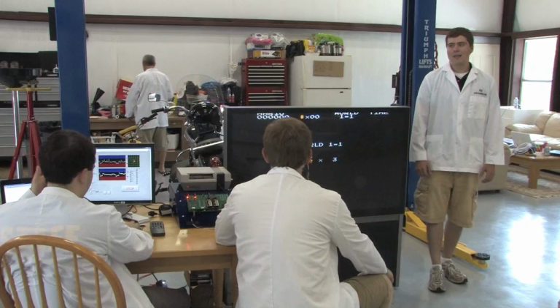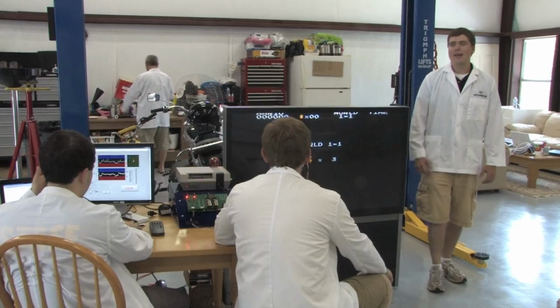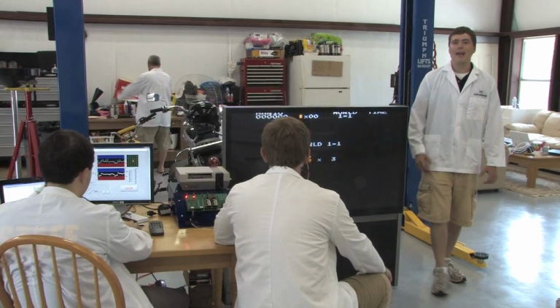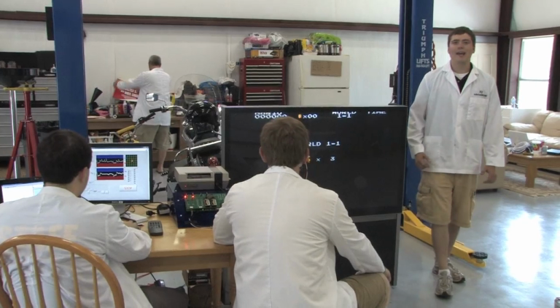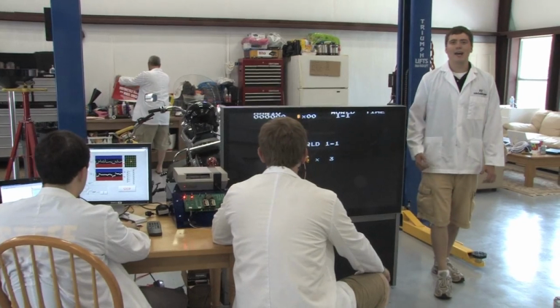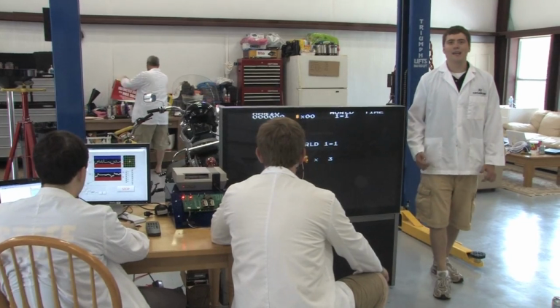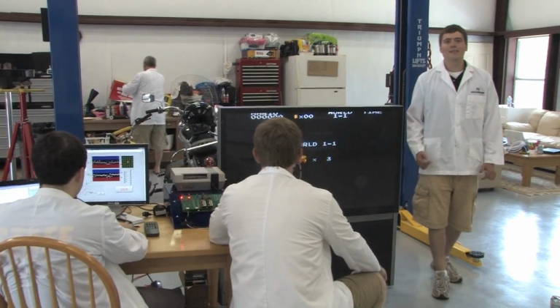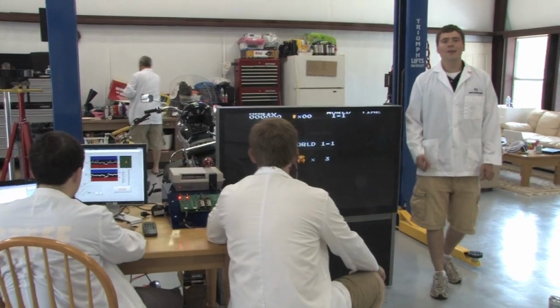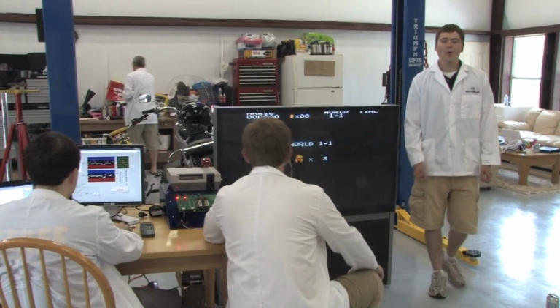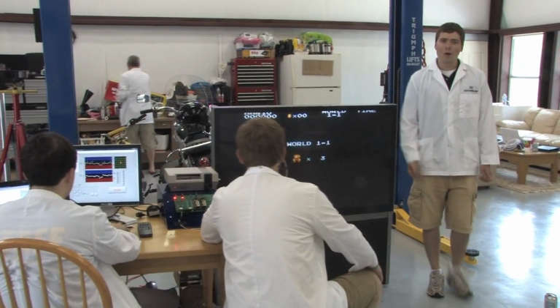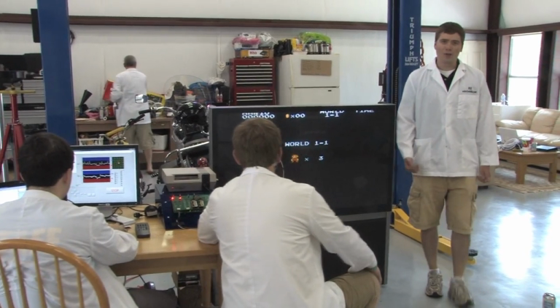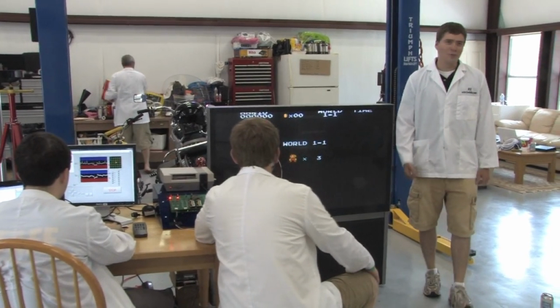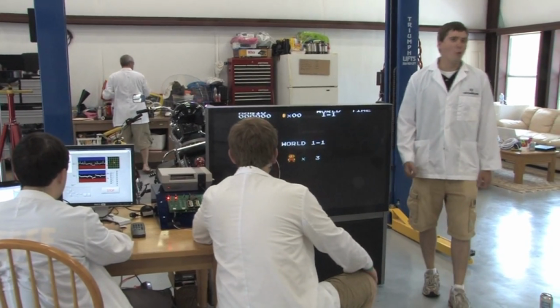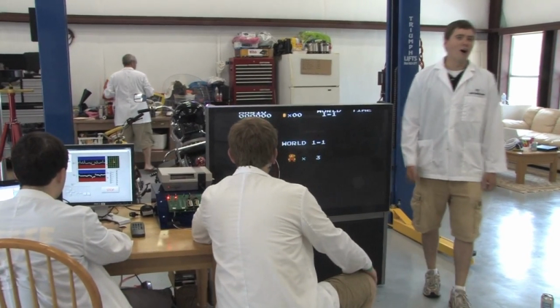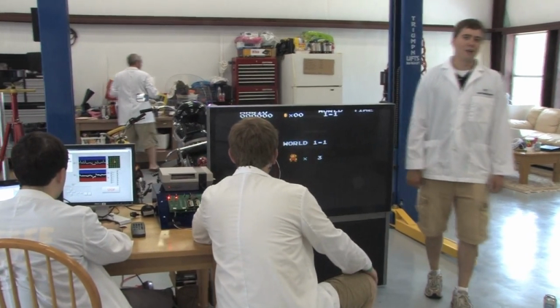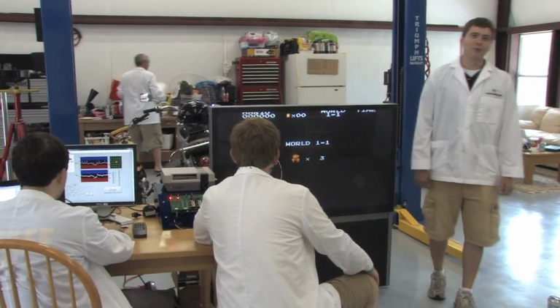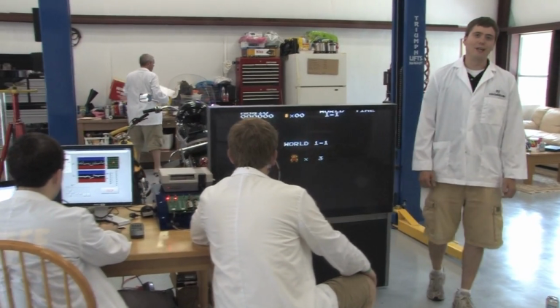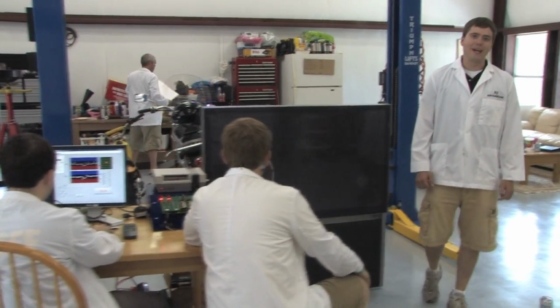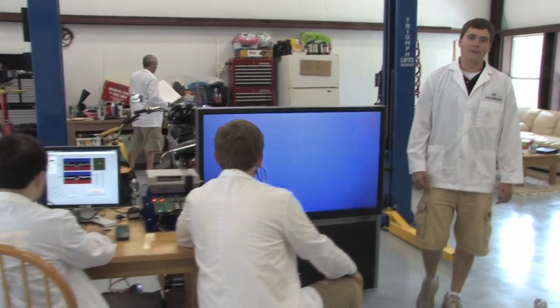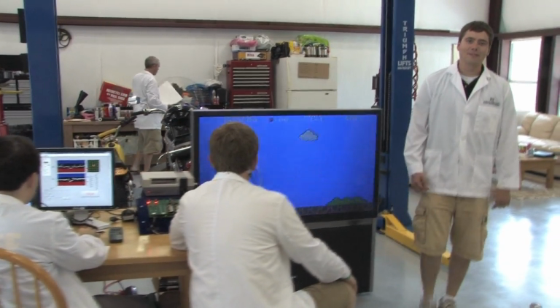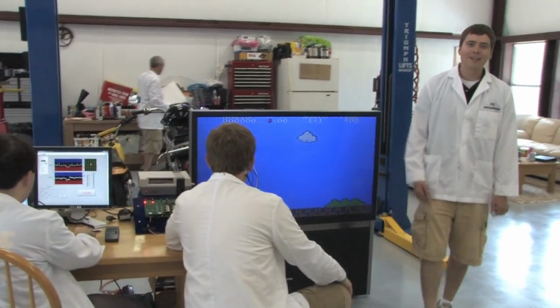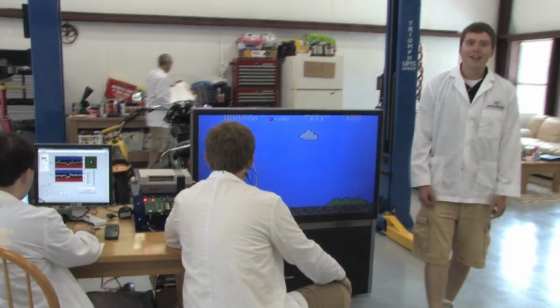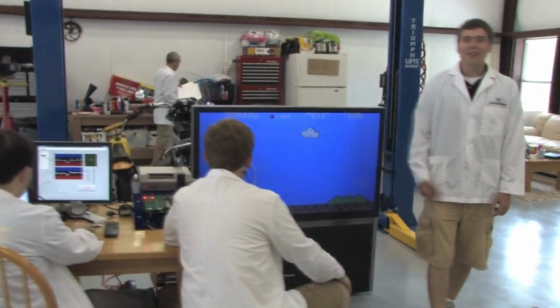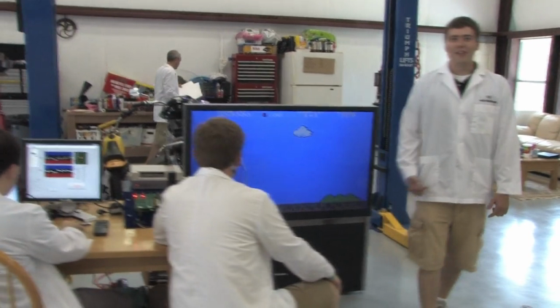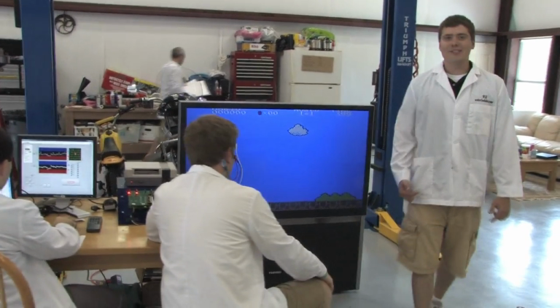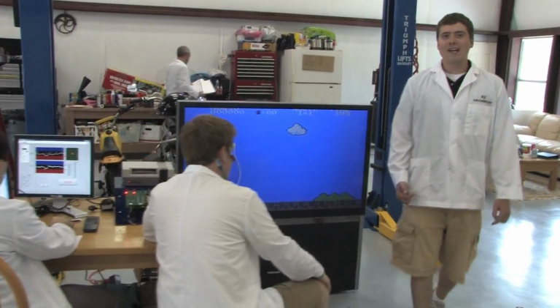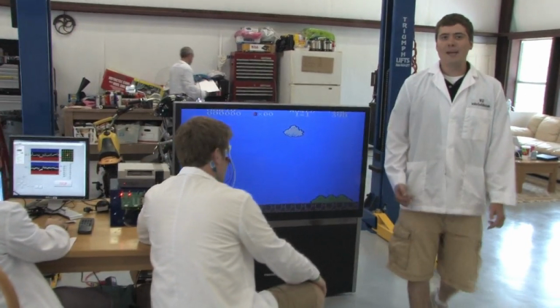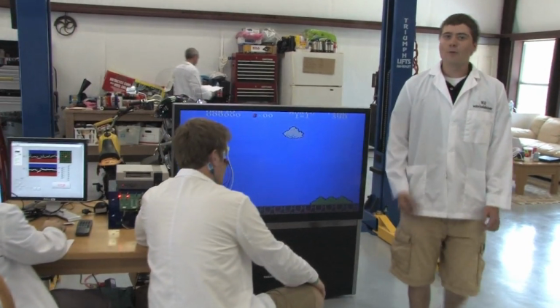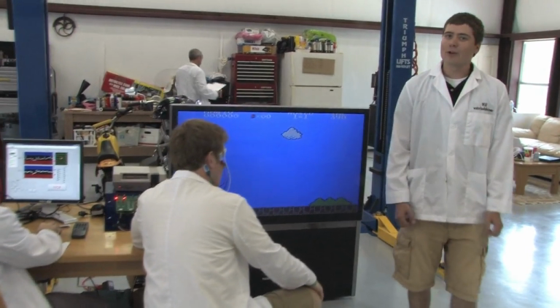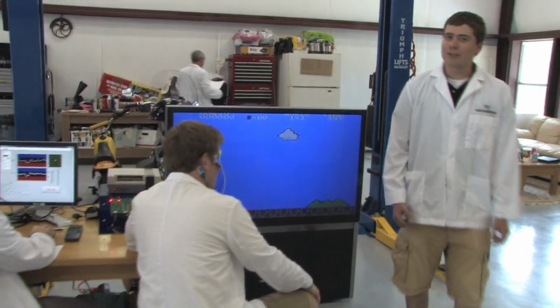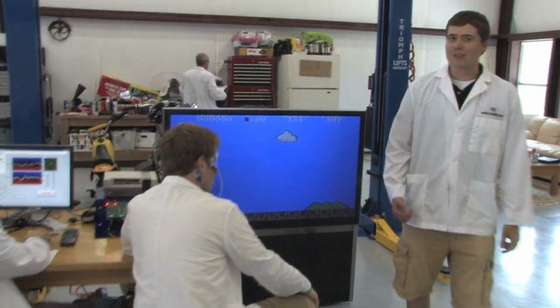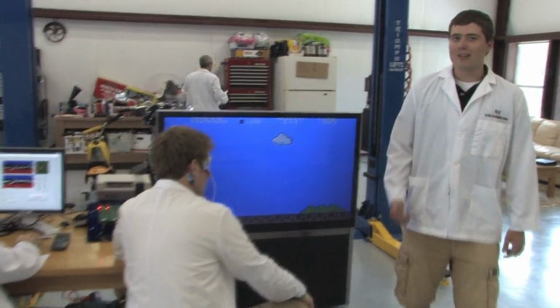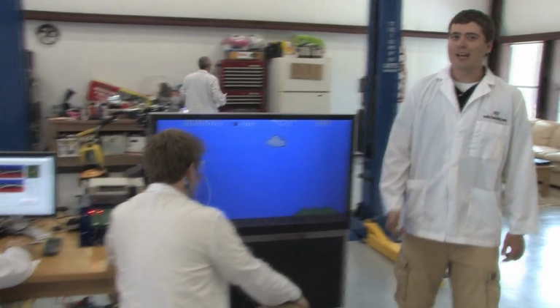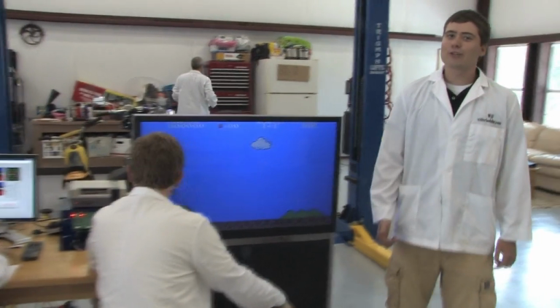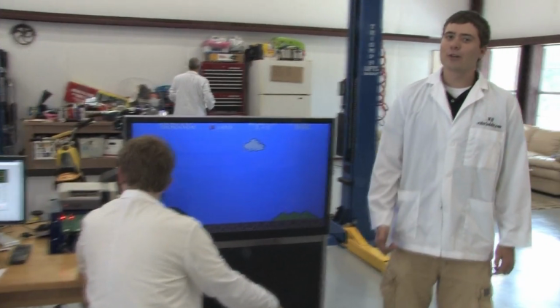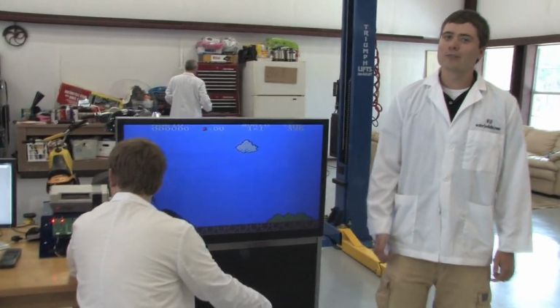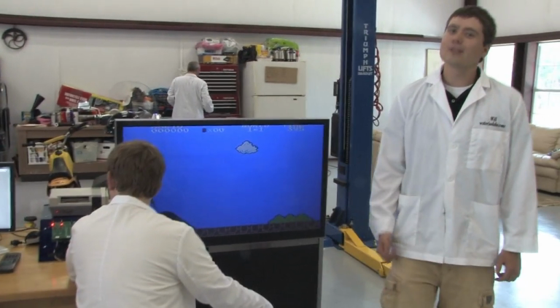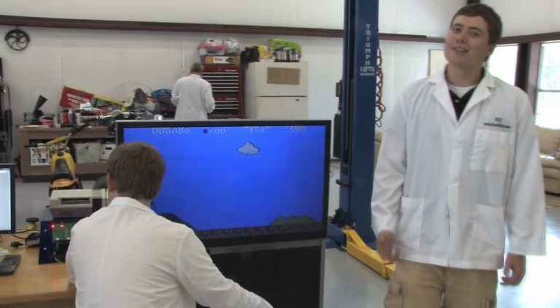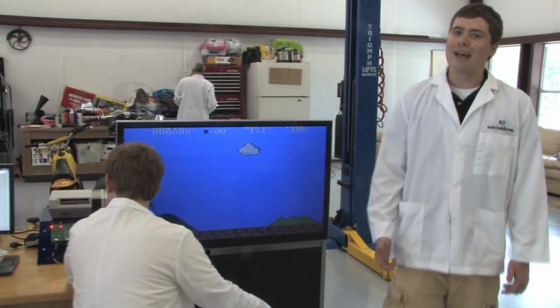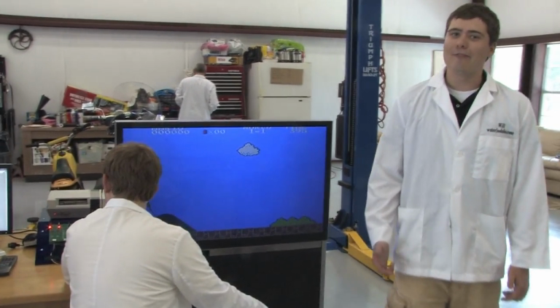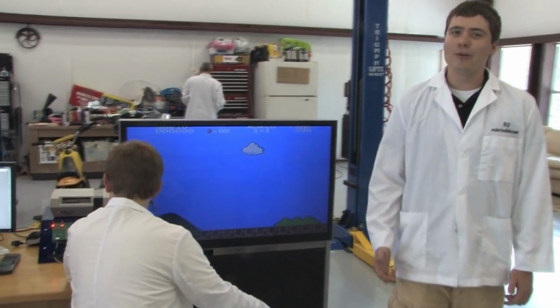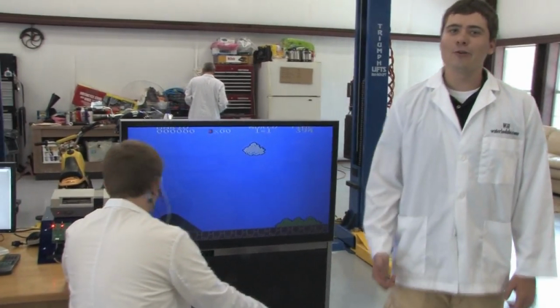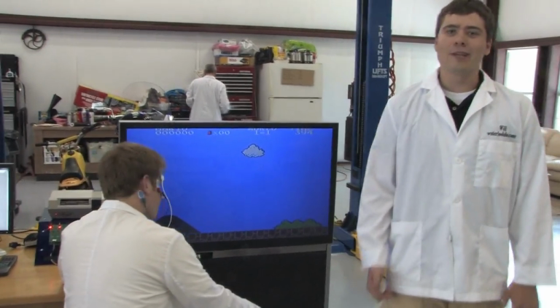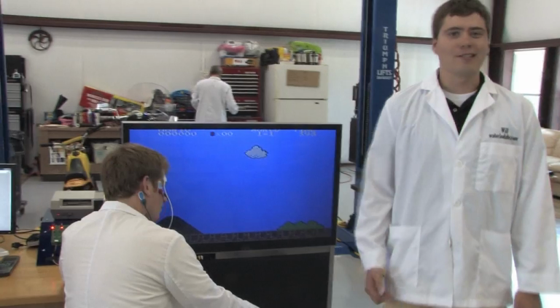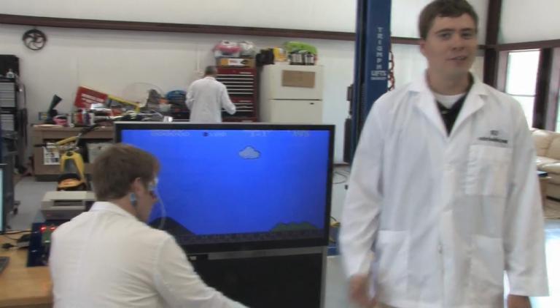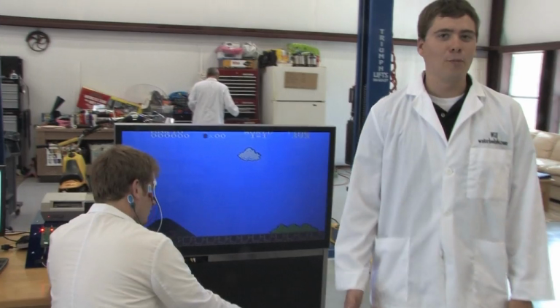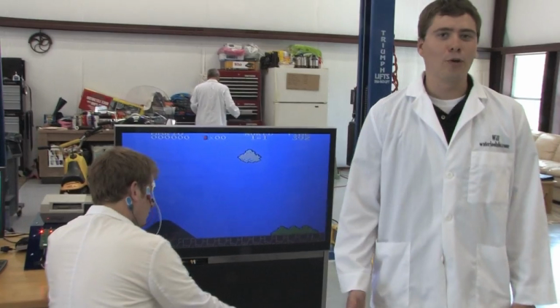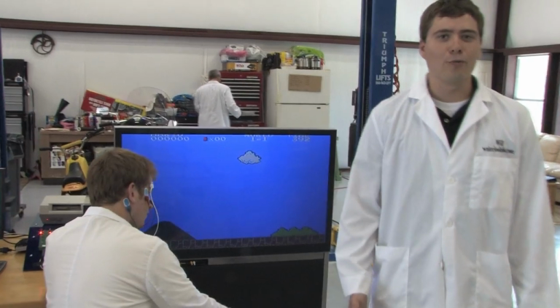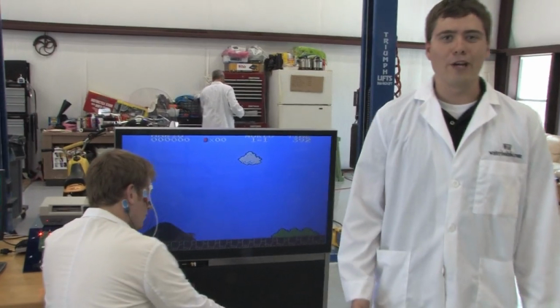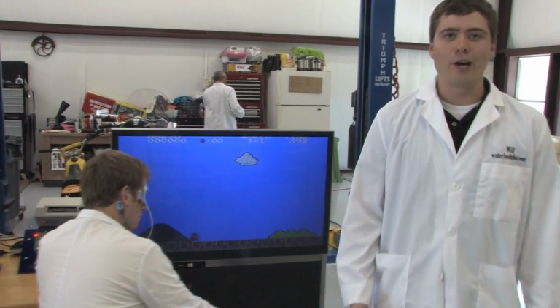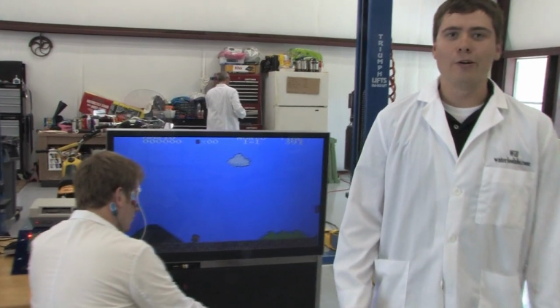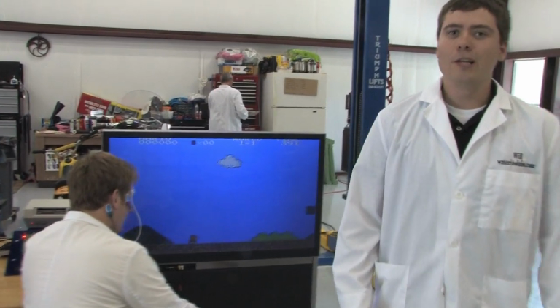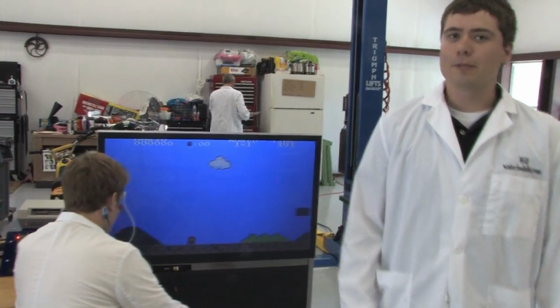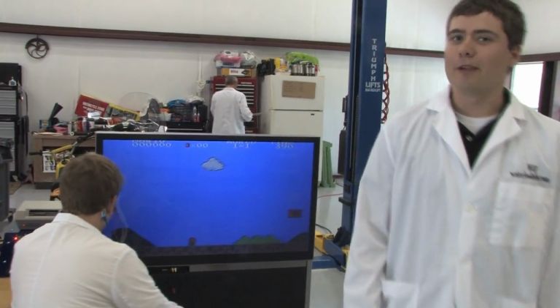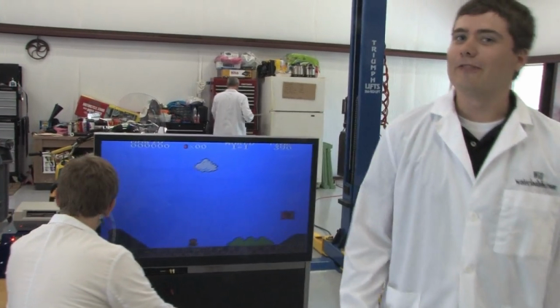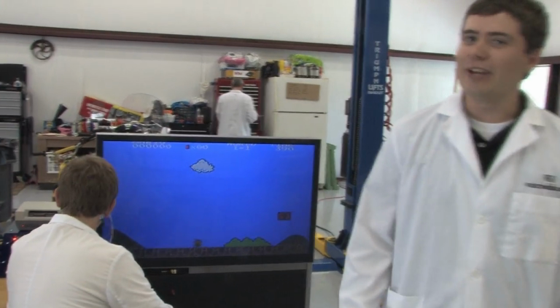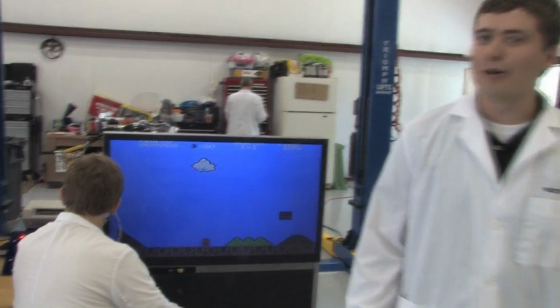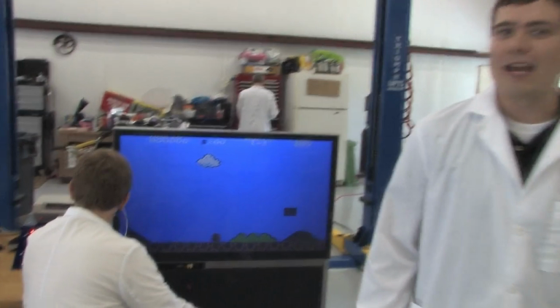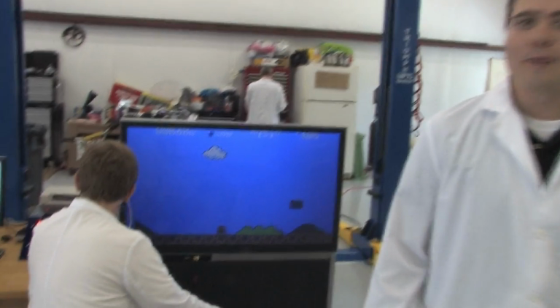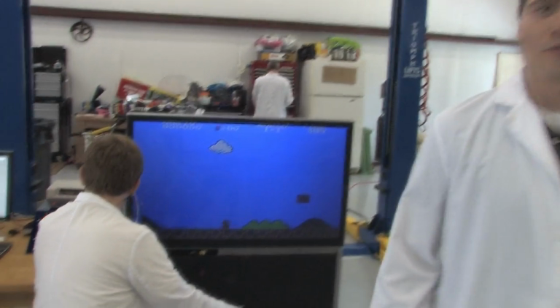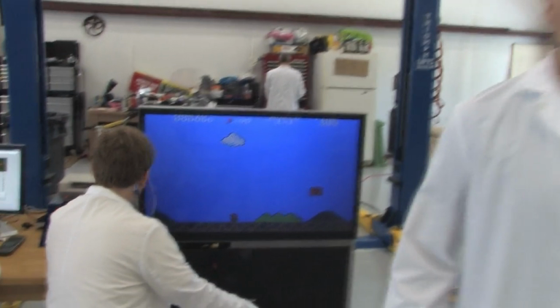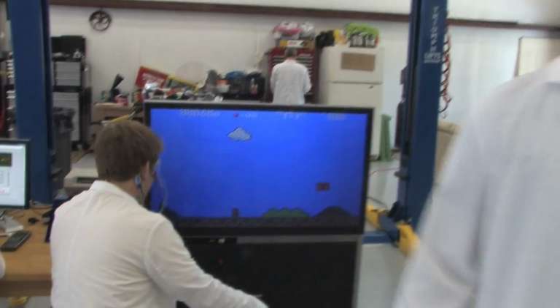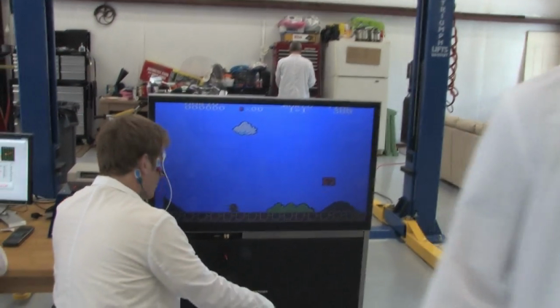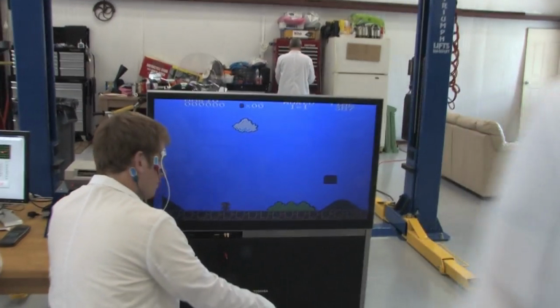Hey guys, welcome to Waterloo Labs. This time we're going to use electrodes, LabVIEW, and a single board RIO to play video games with our eyes.